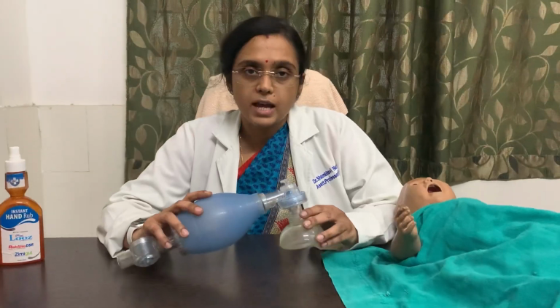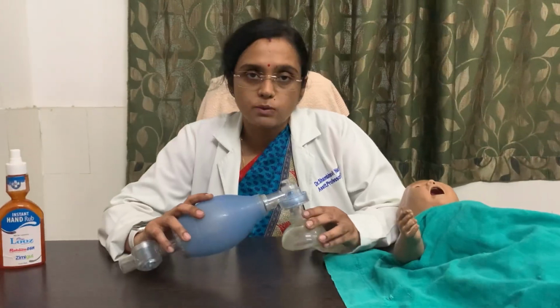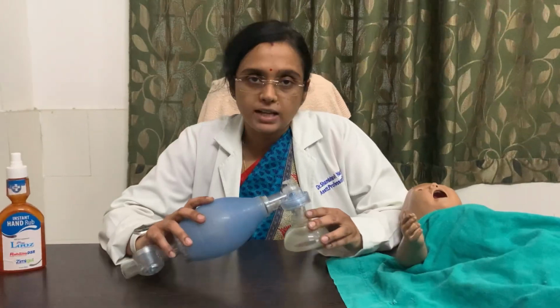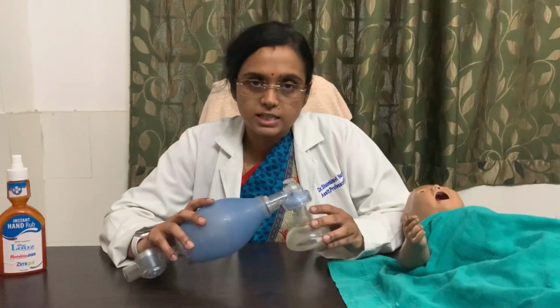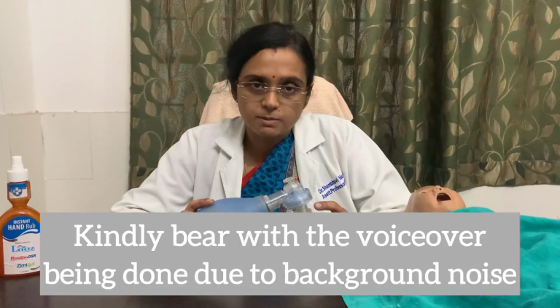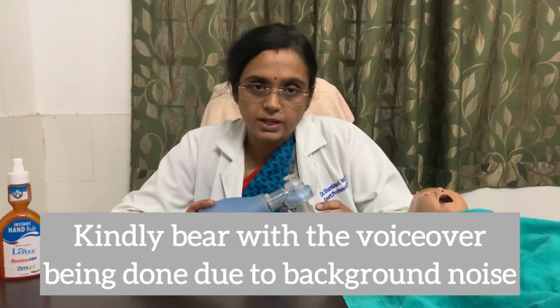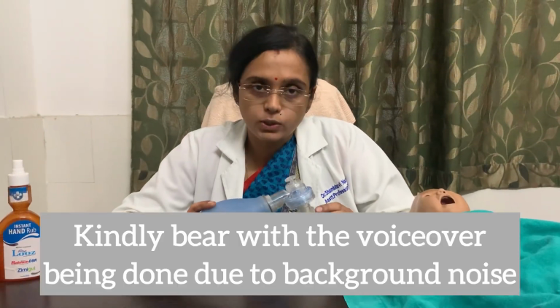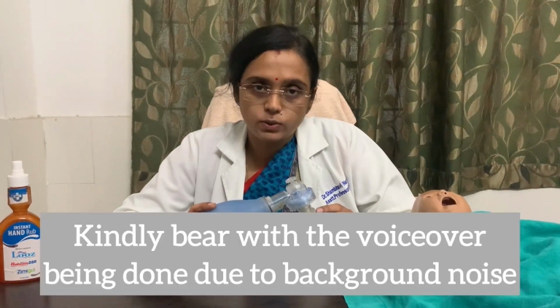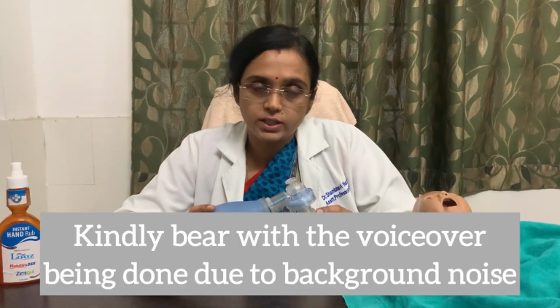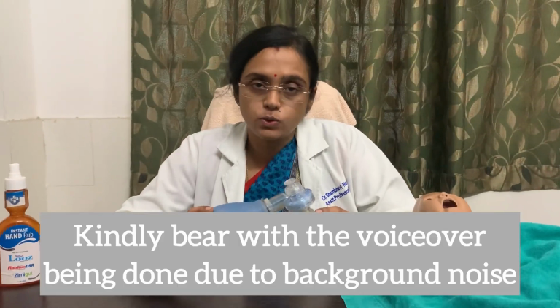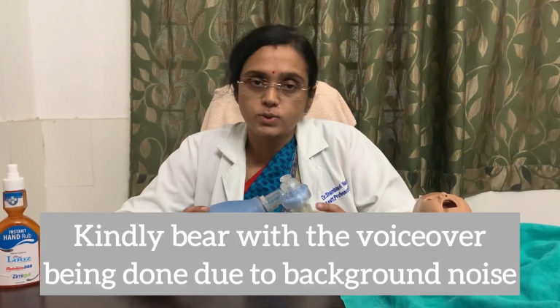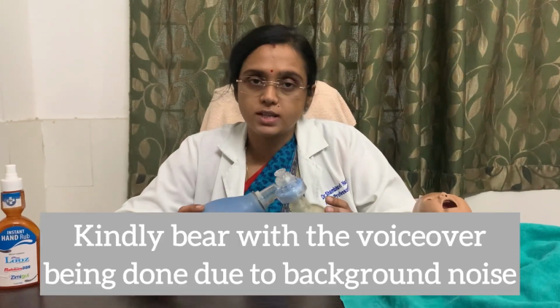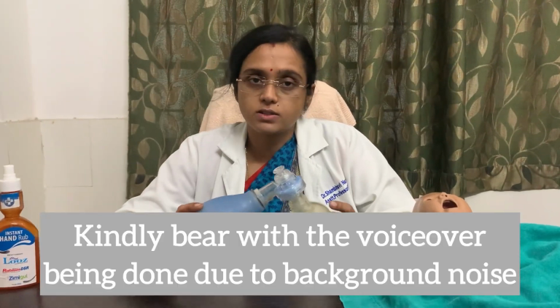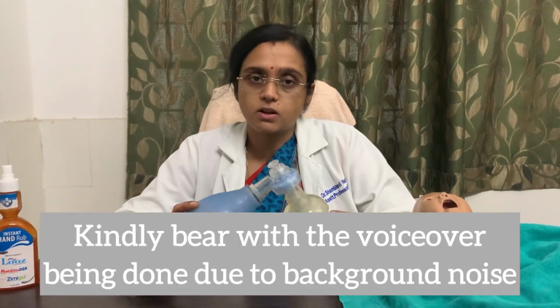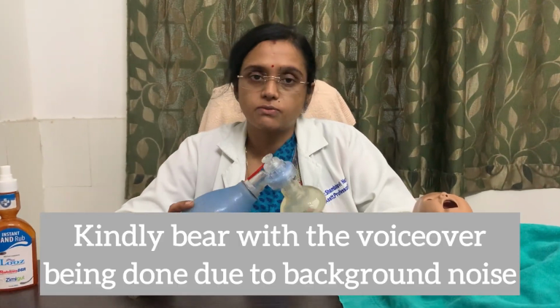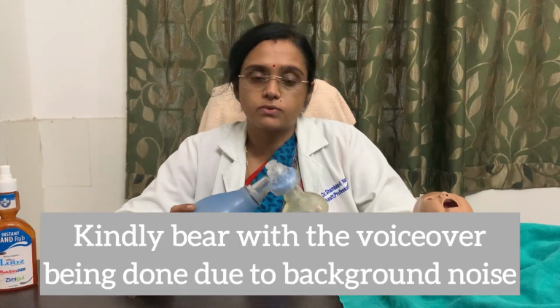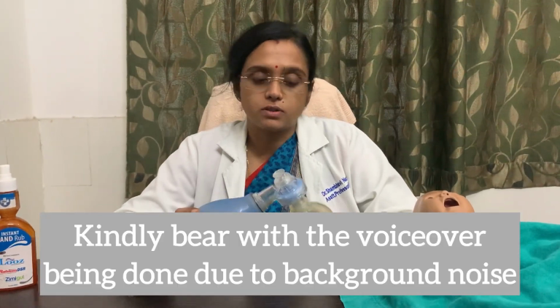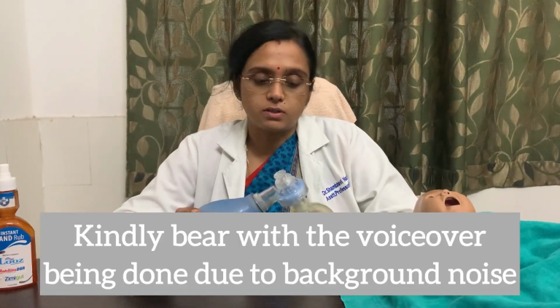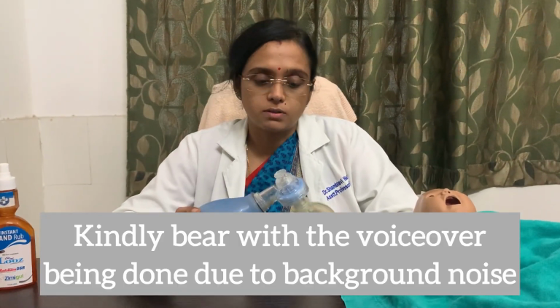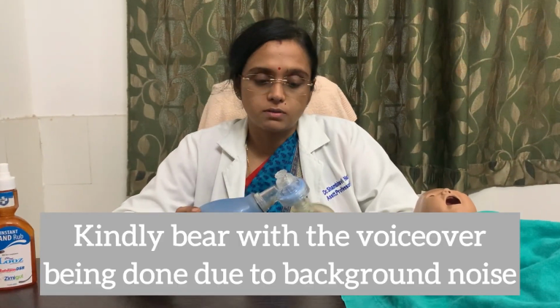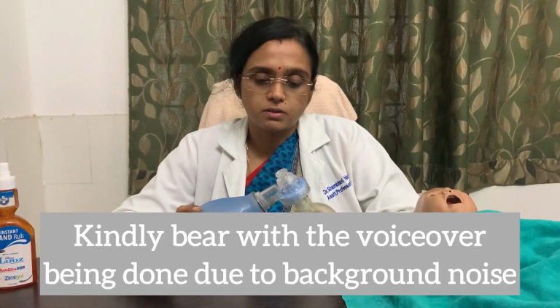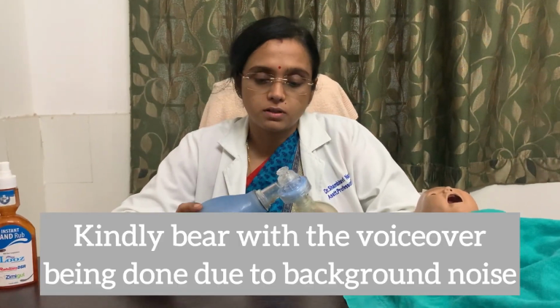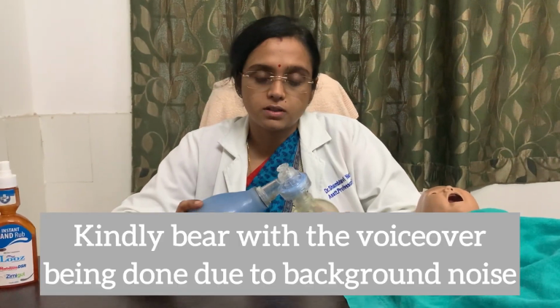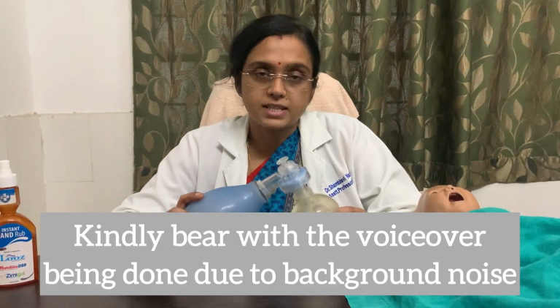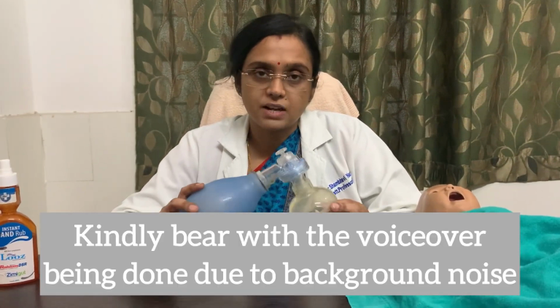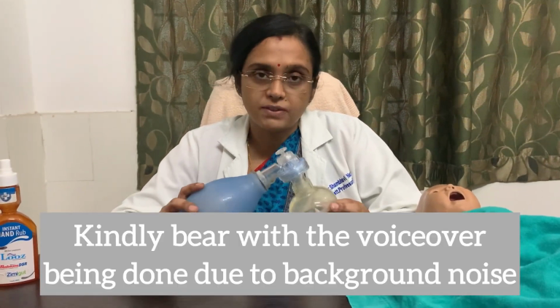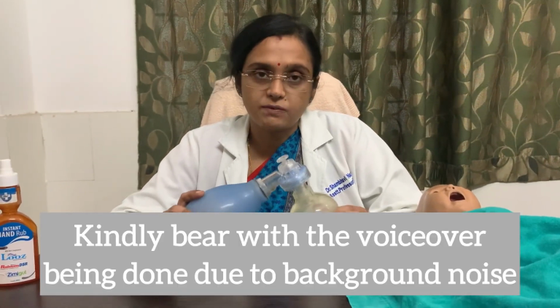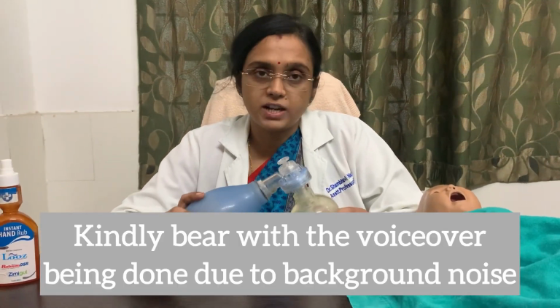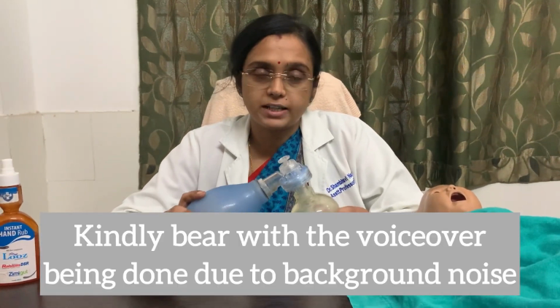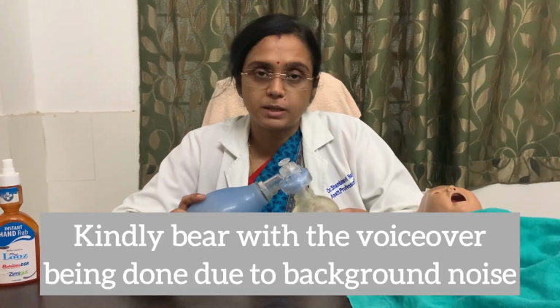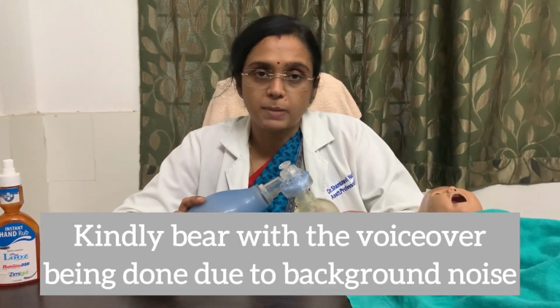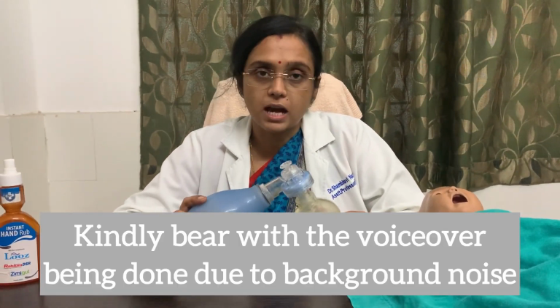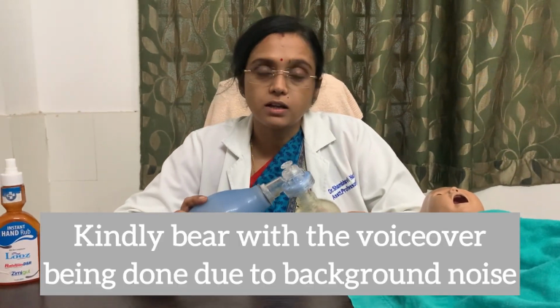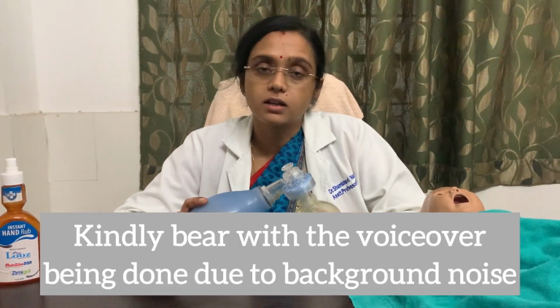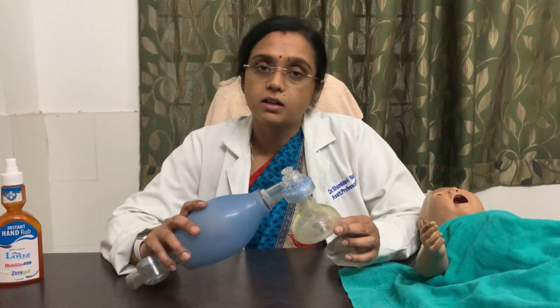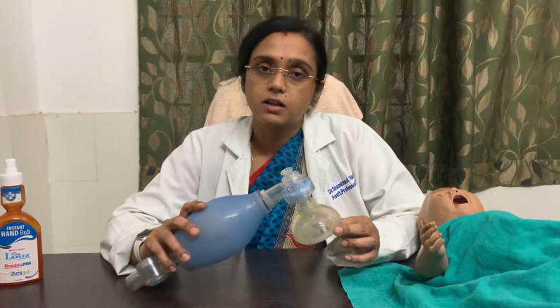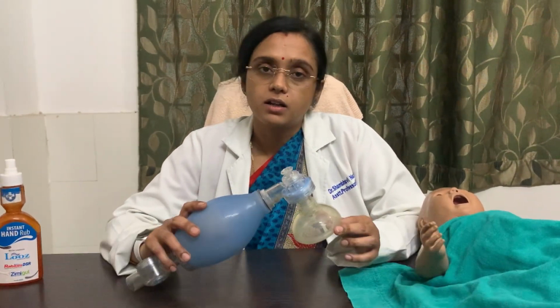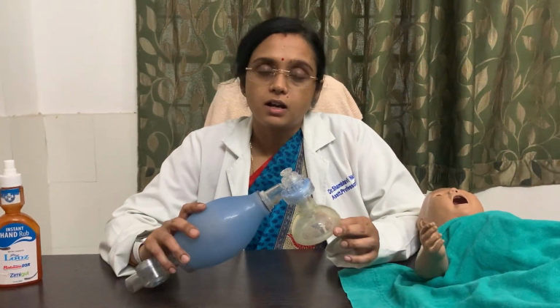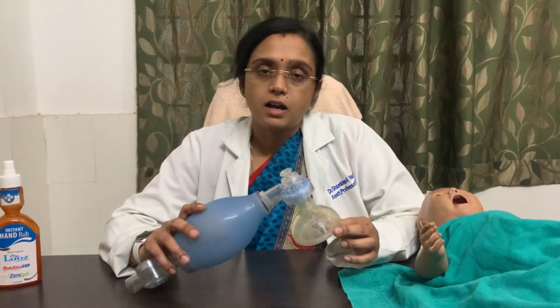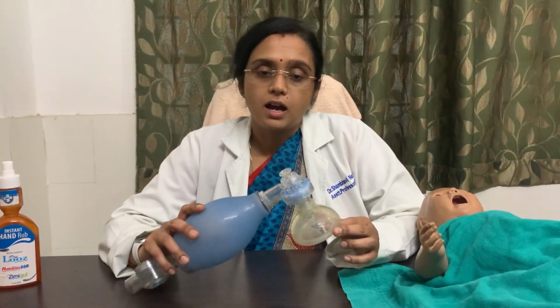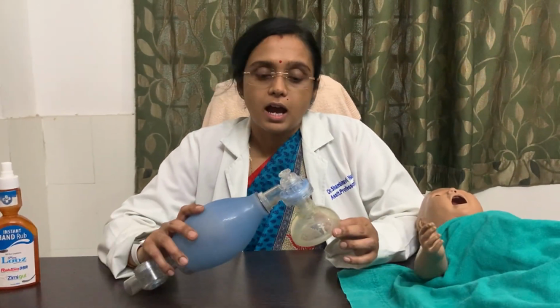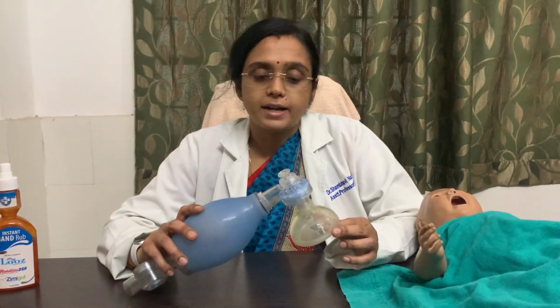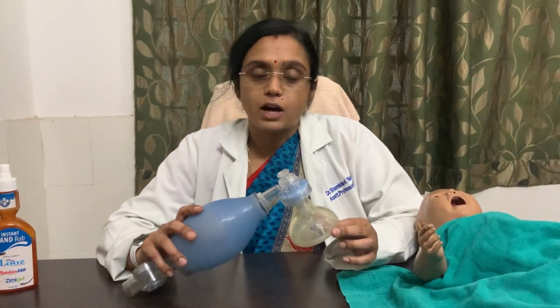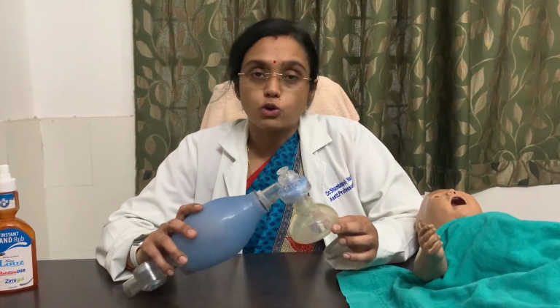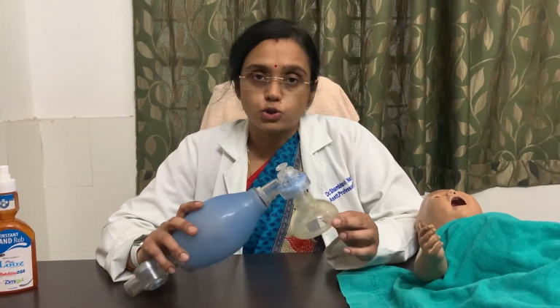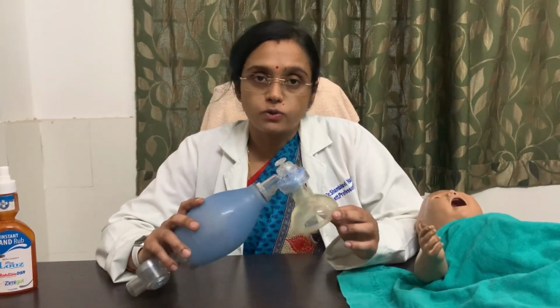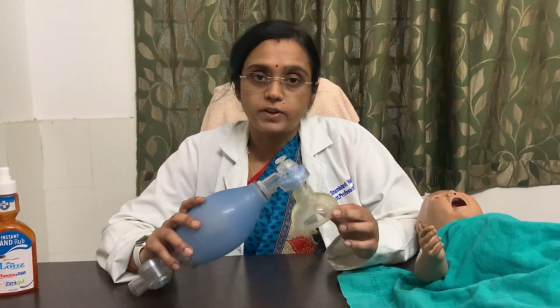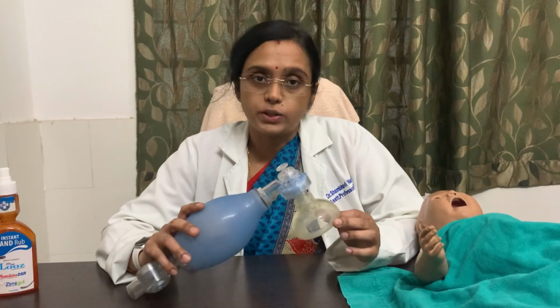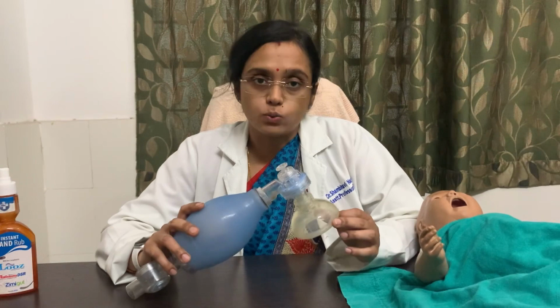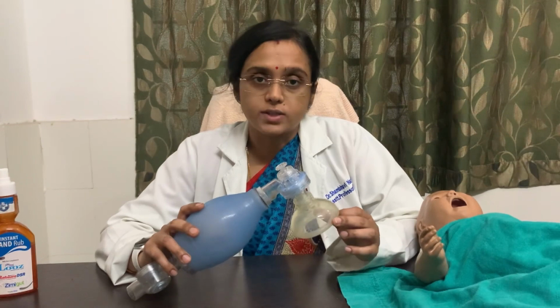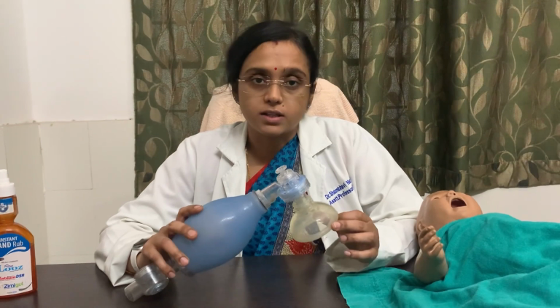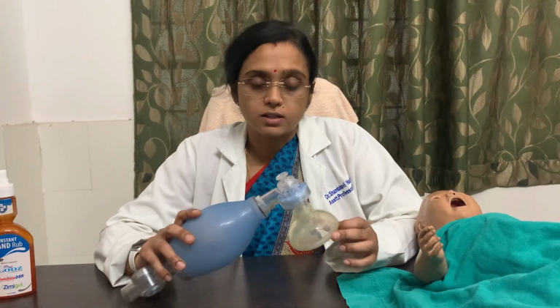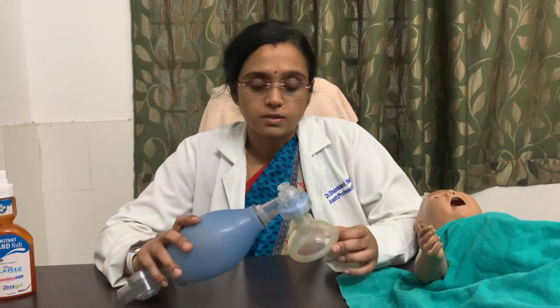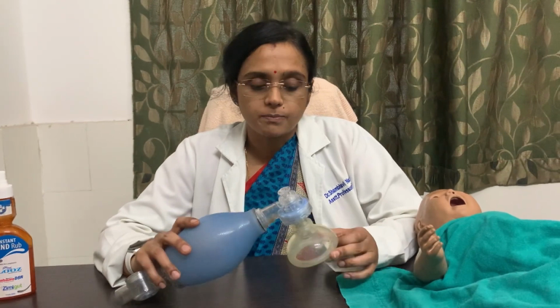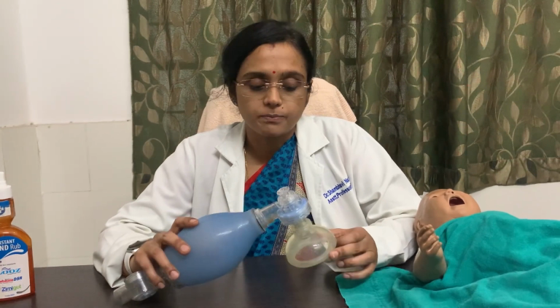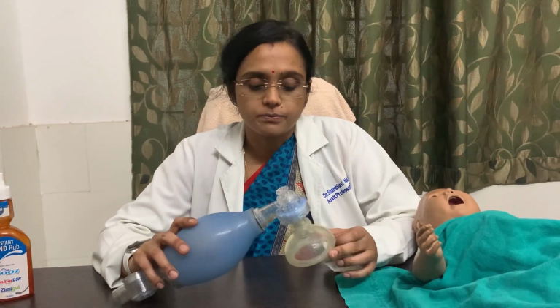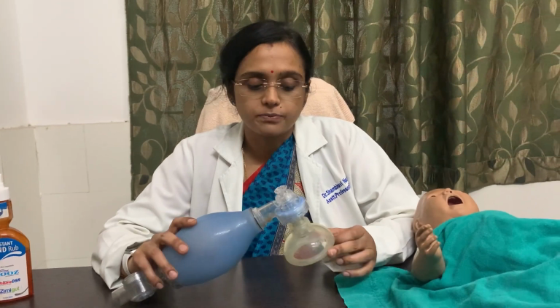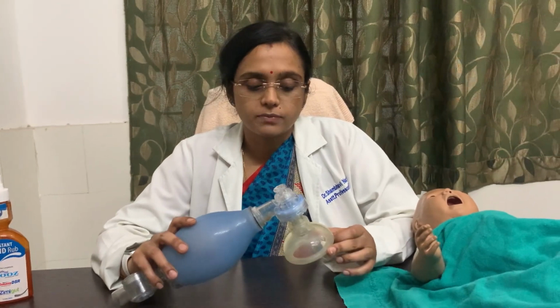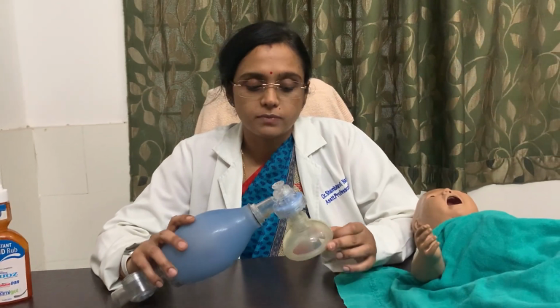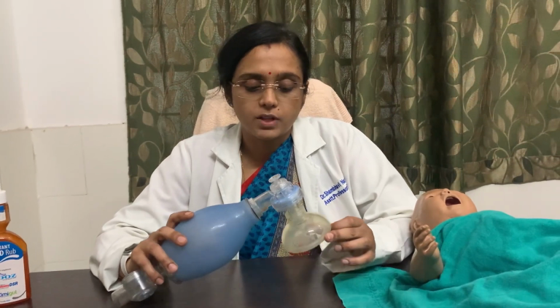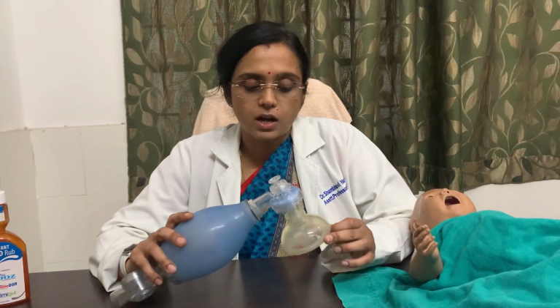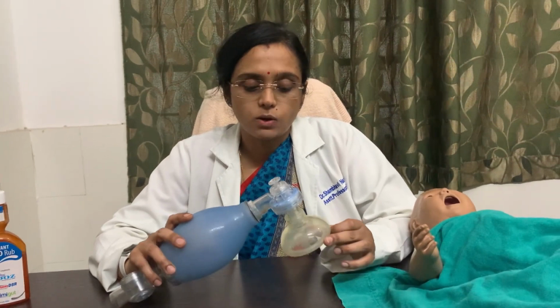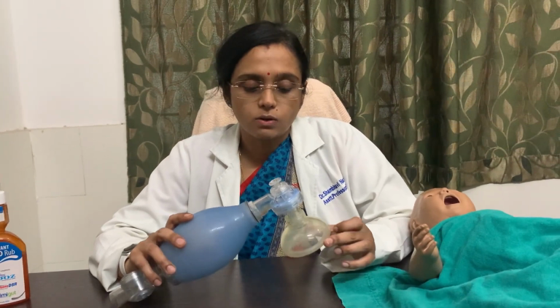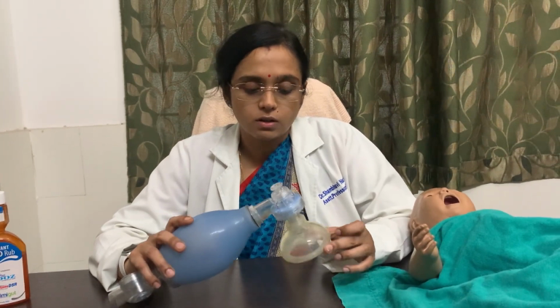Today I will explain what are the indications of using an ambu bag or self-inflating bag and how to use it.